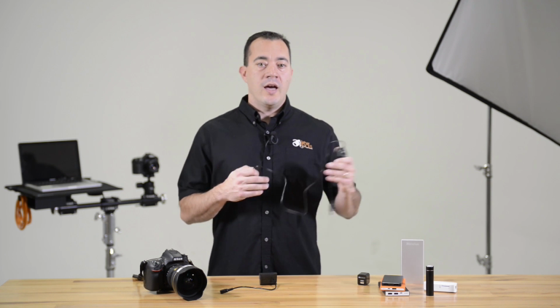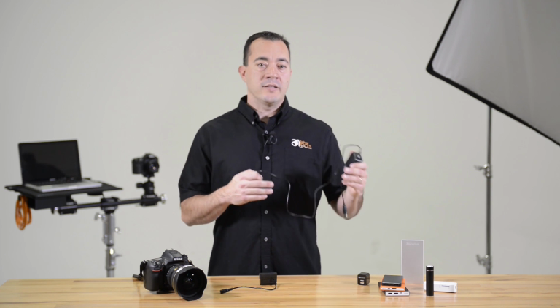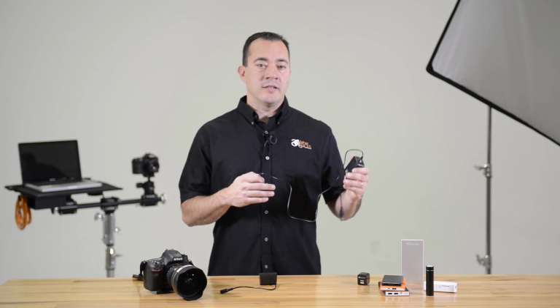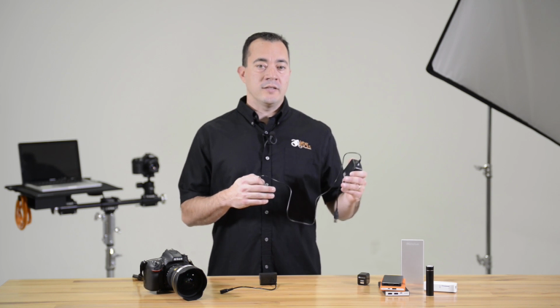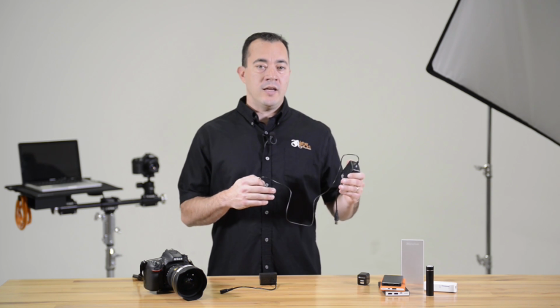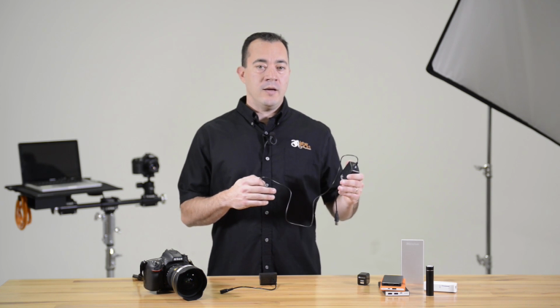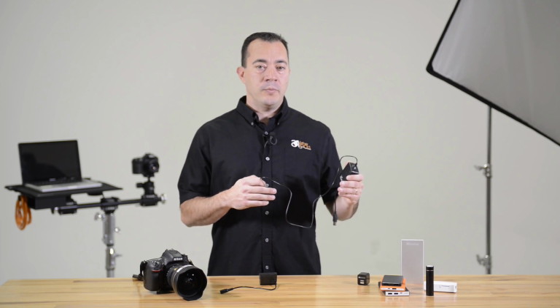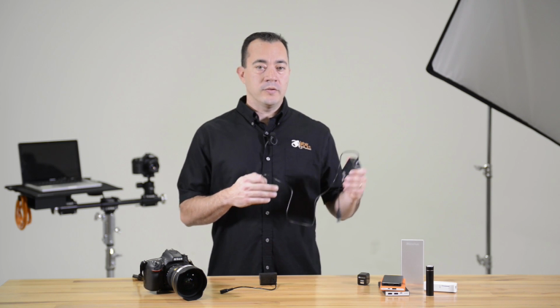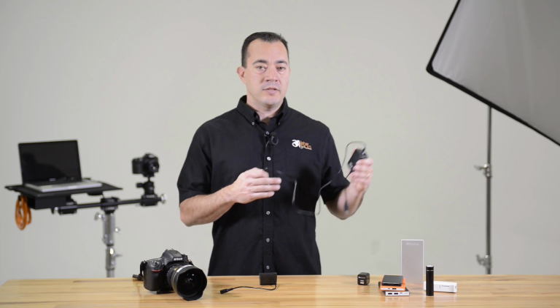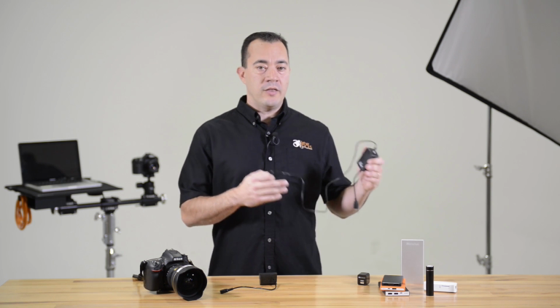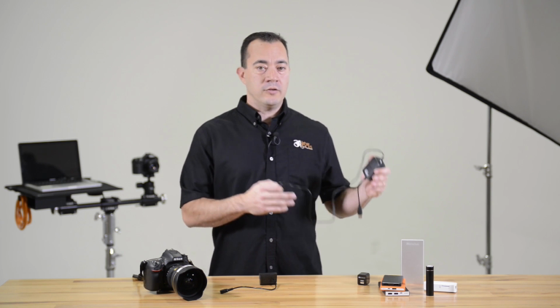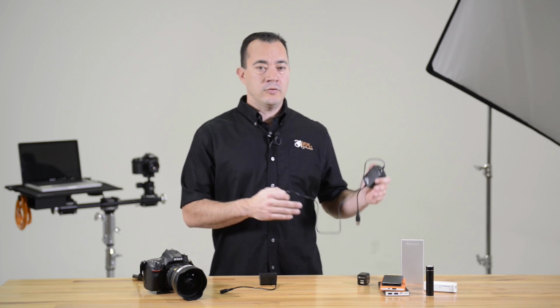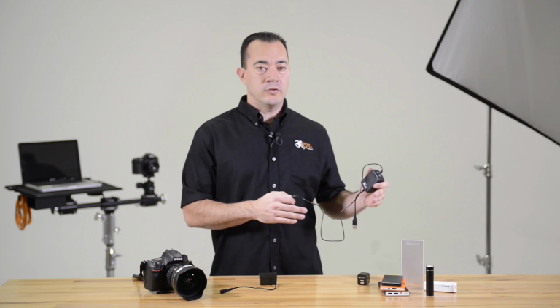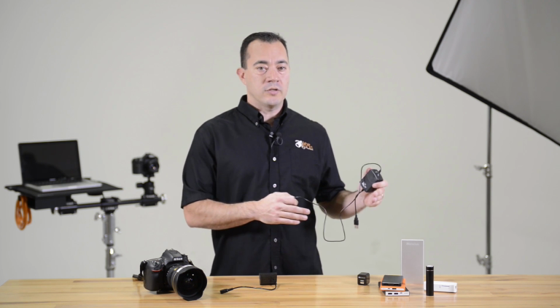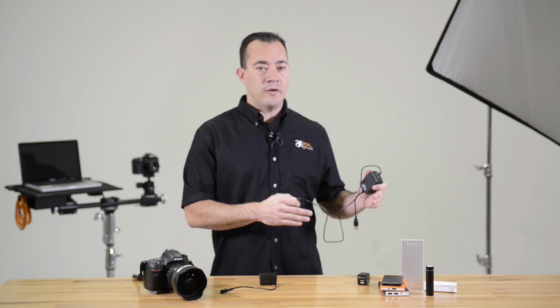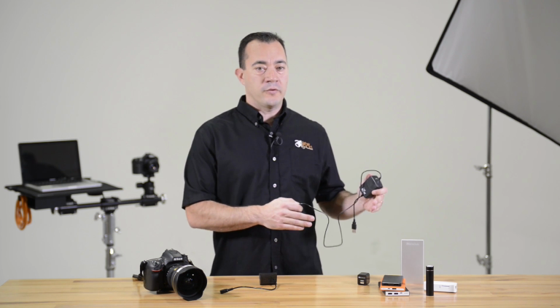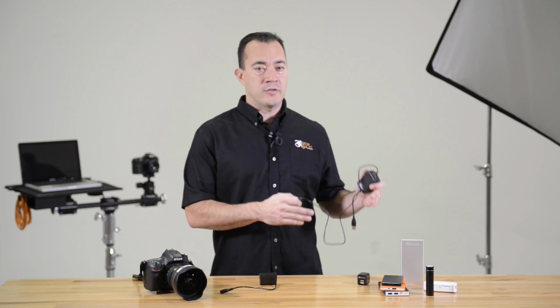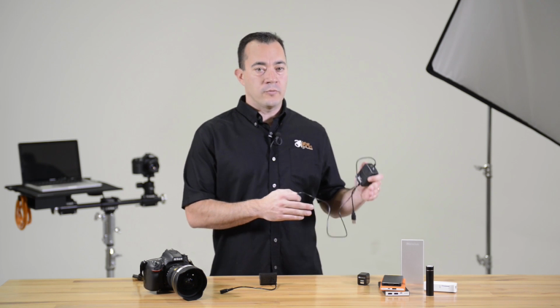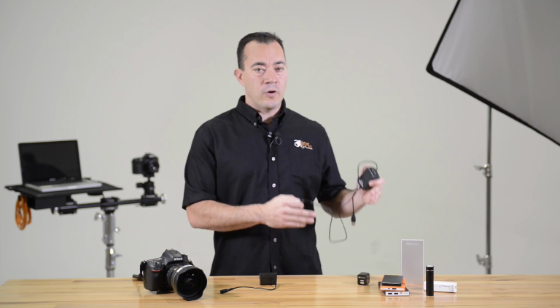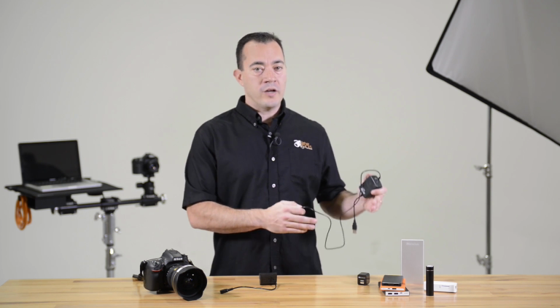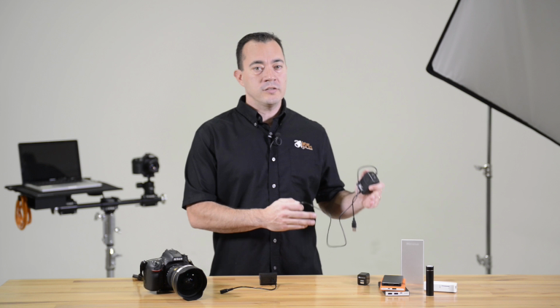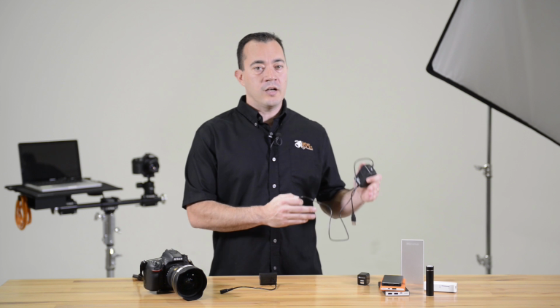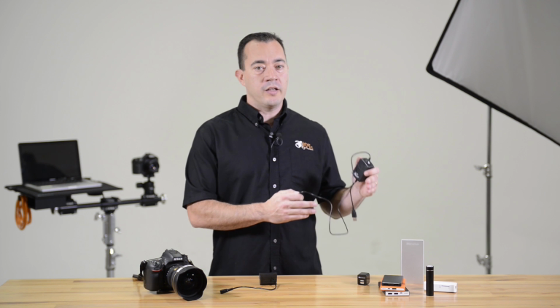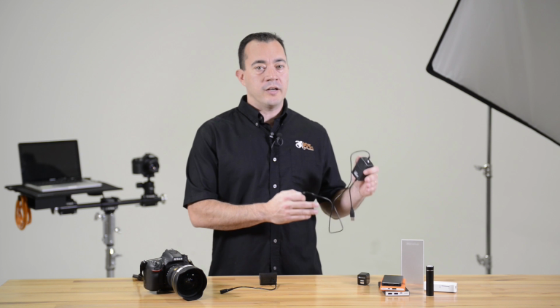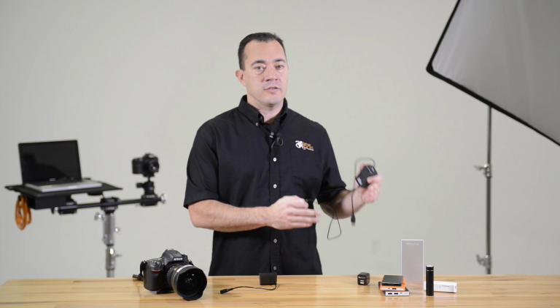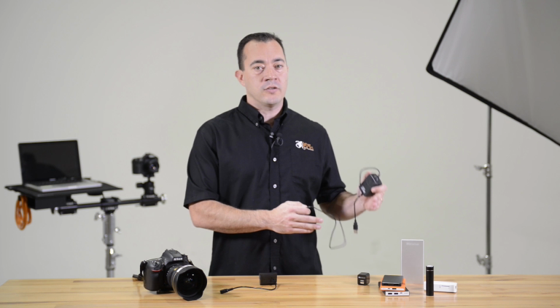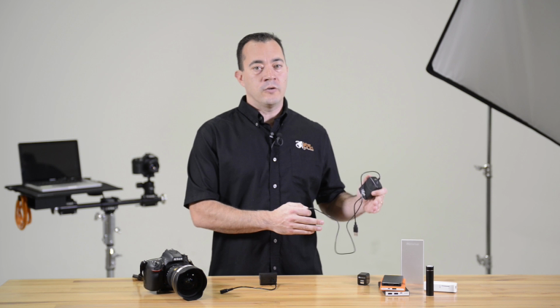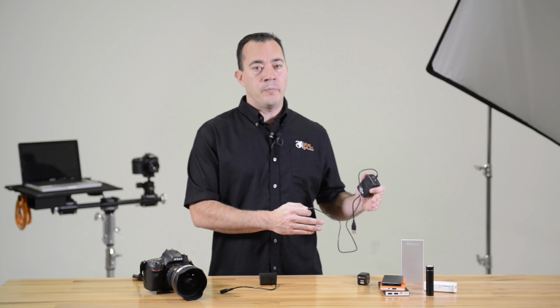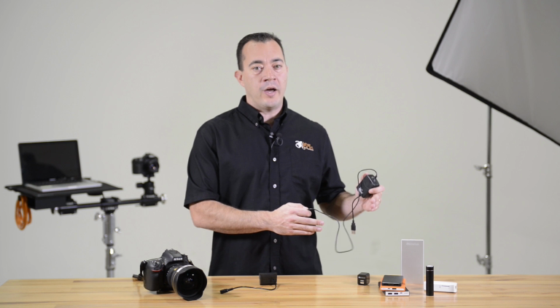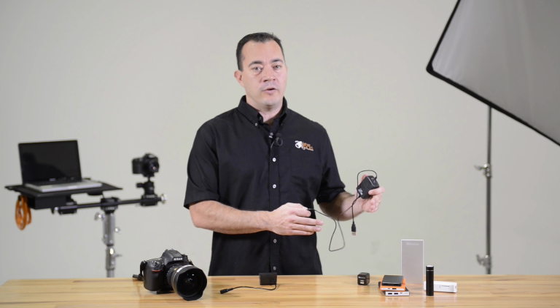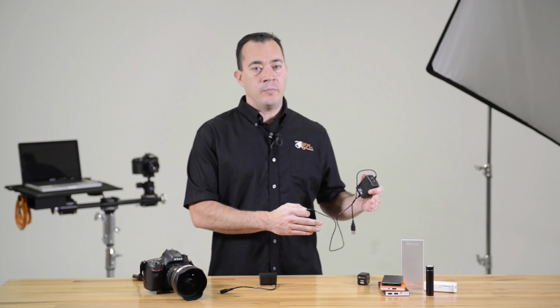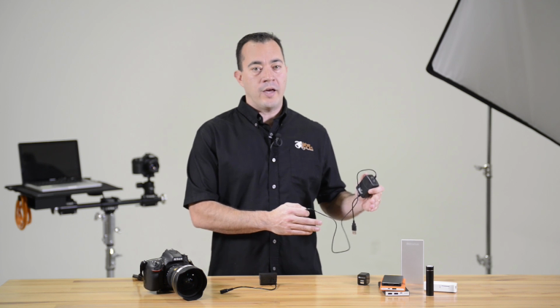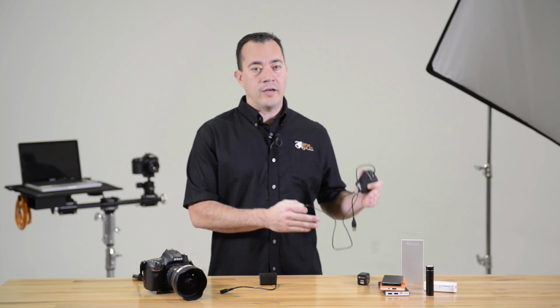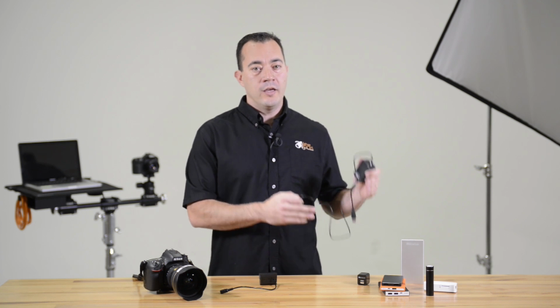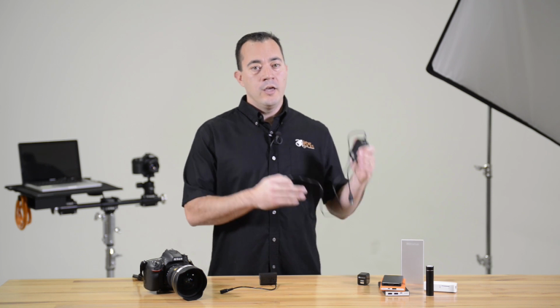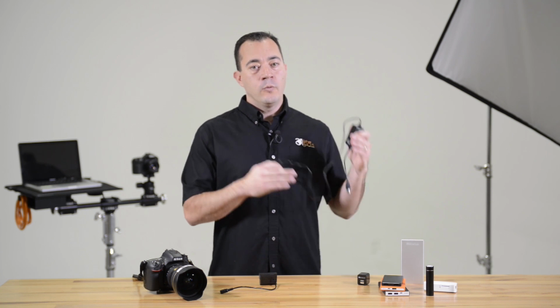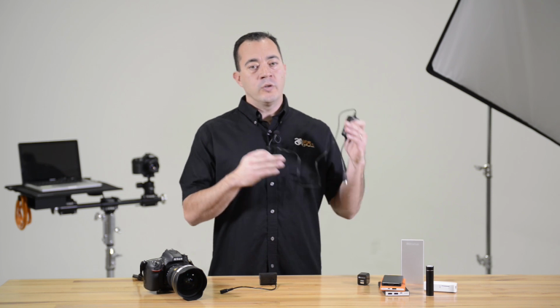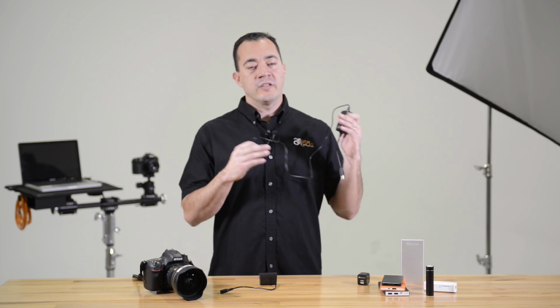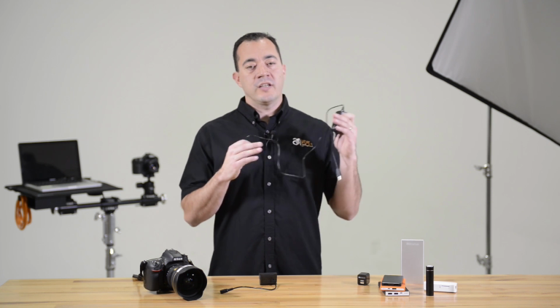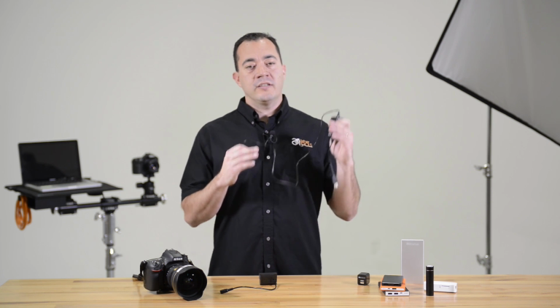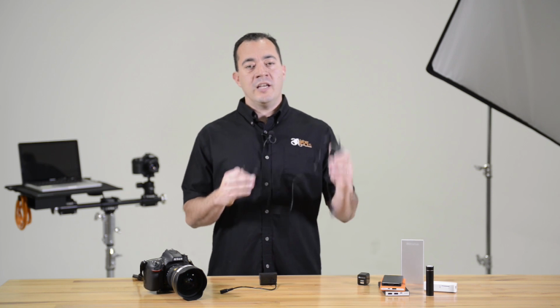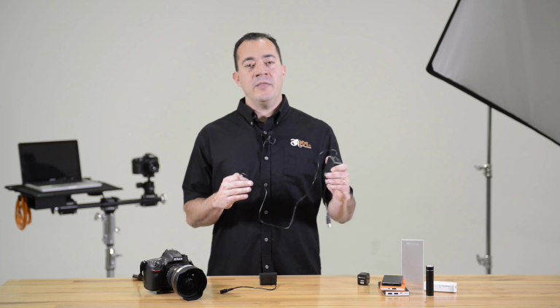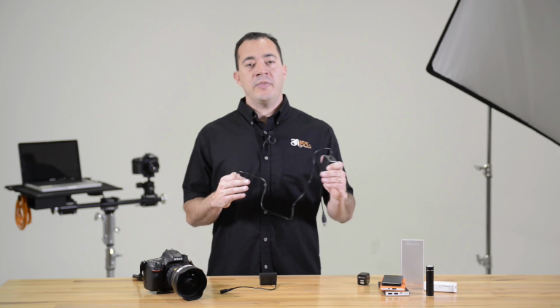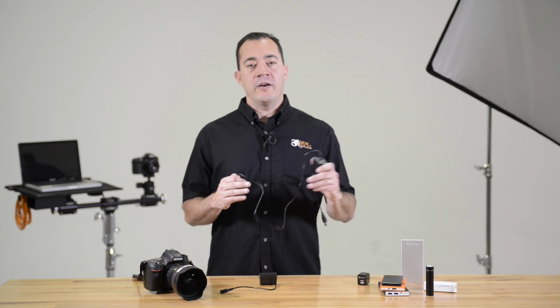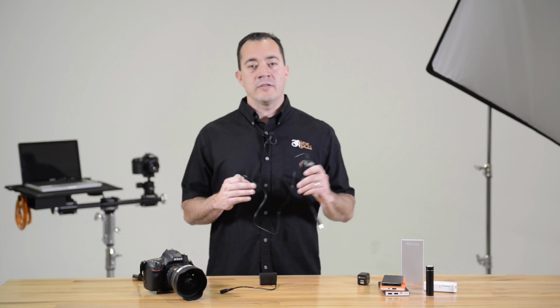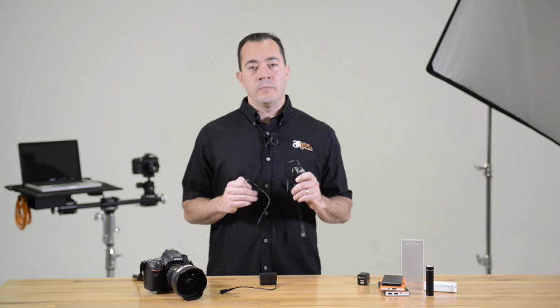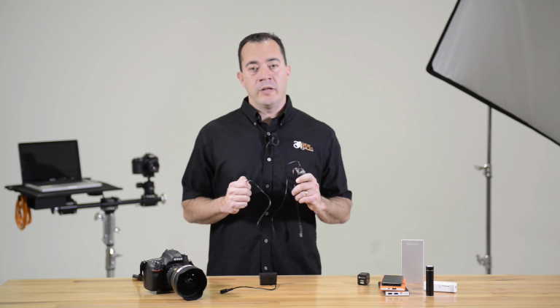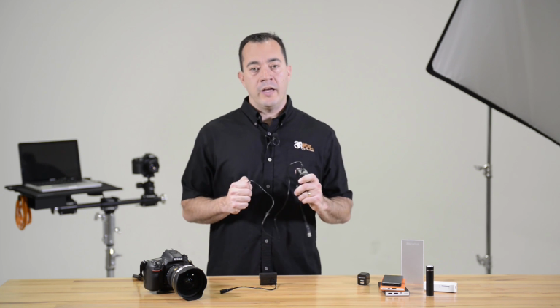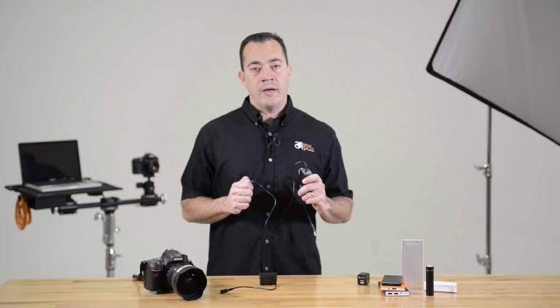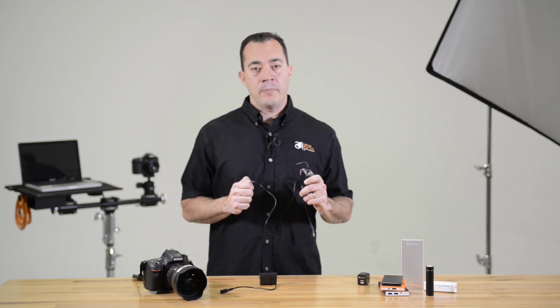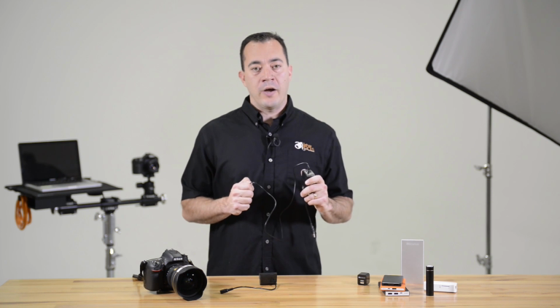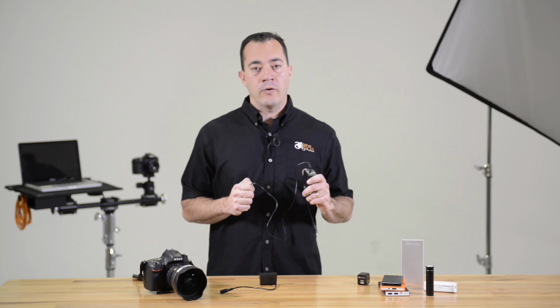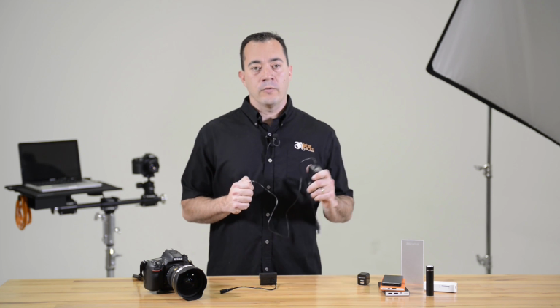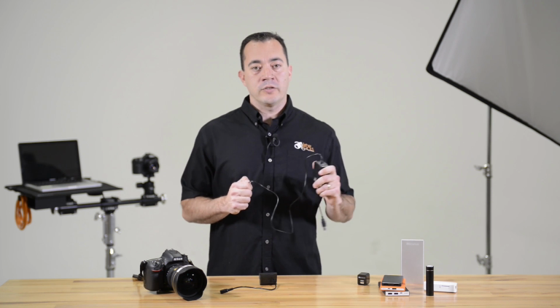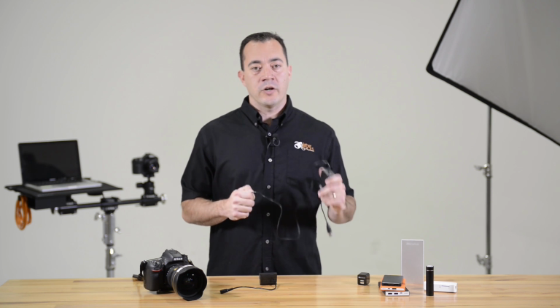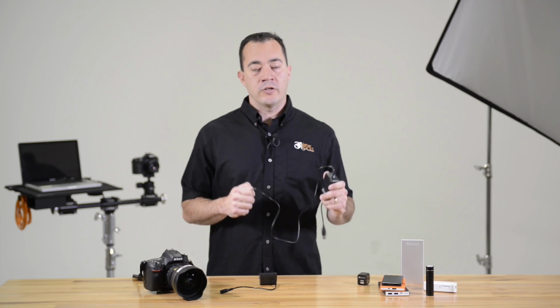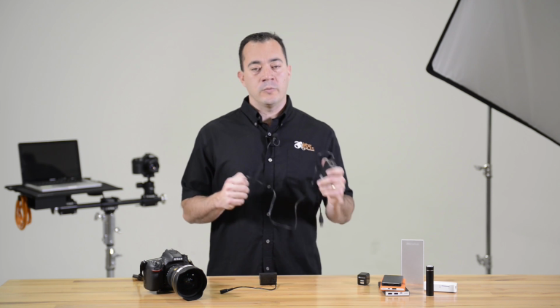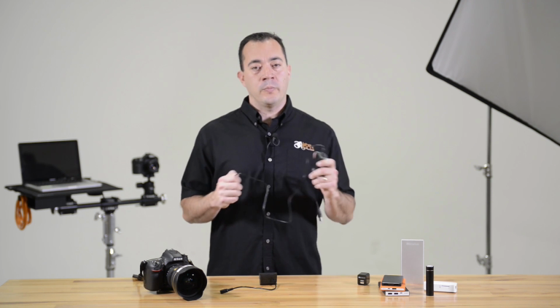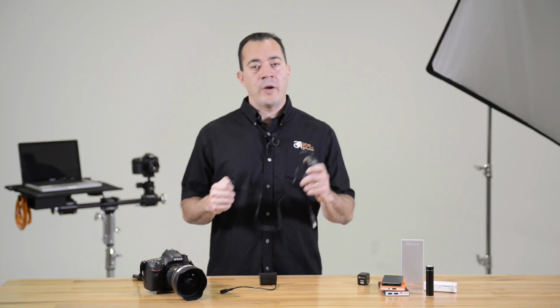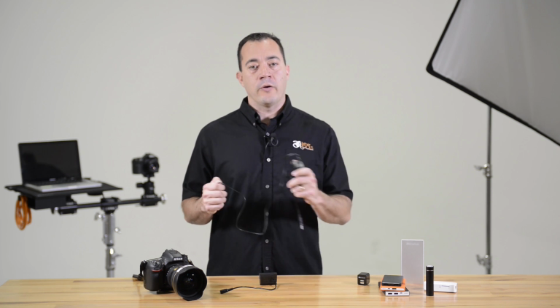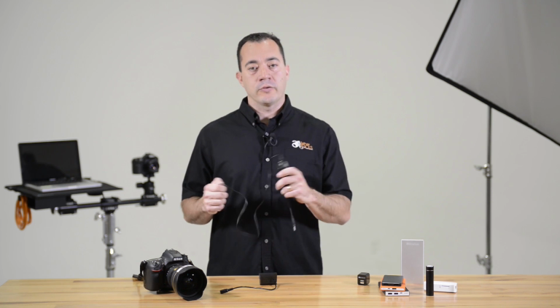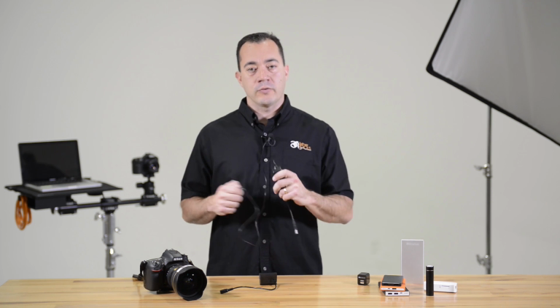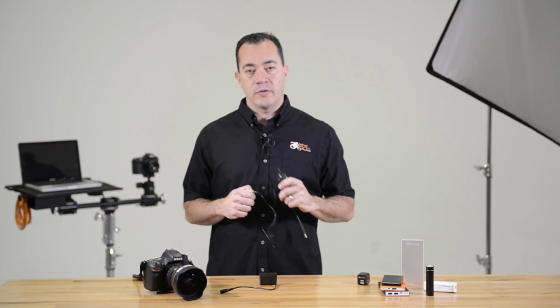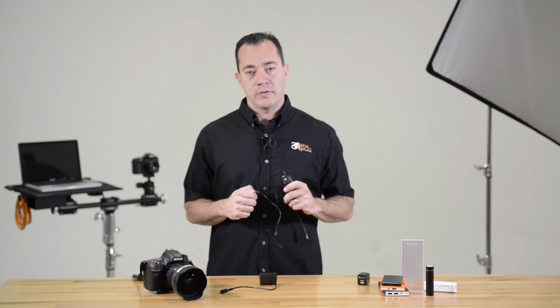As an example, Tether Tools offers the rock-solid external battery pack, which is a 10,000 milliamp hour rechargeable power source.